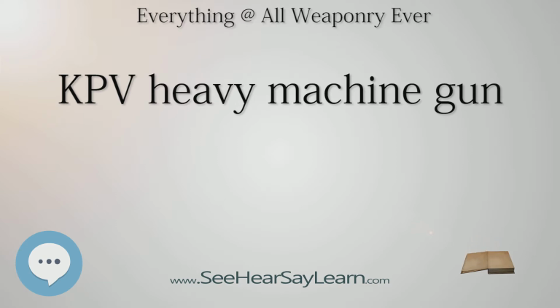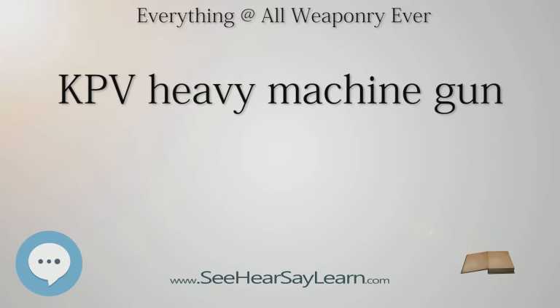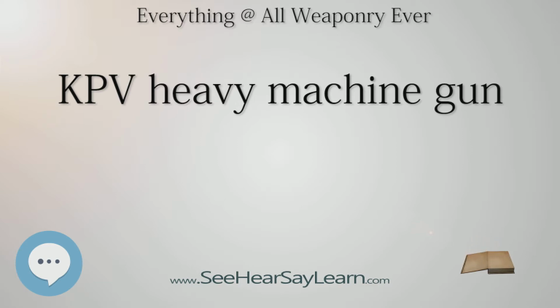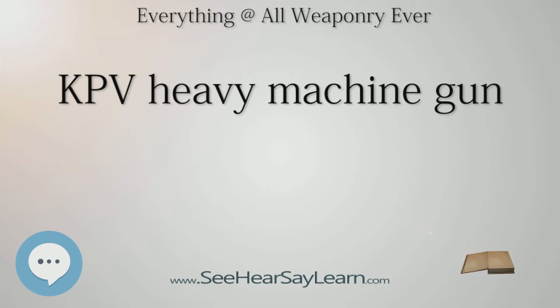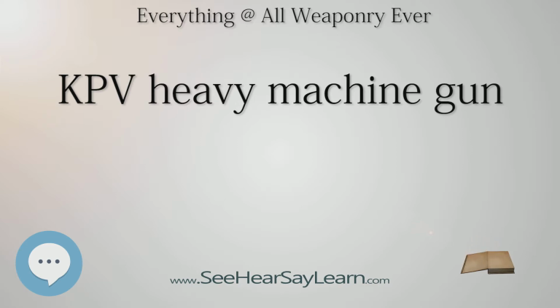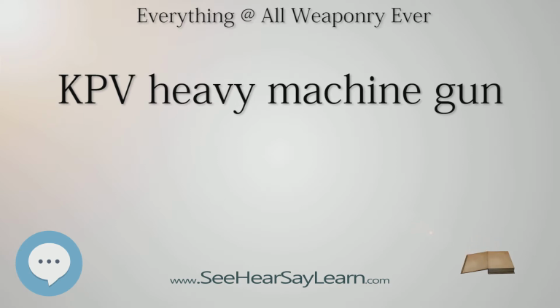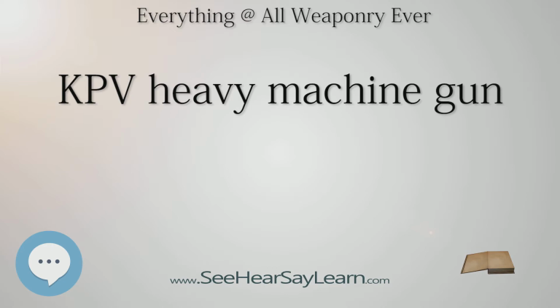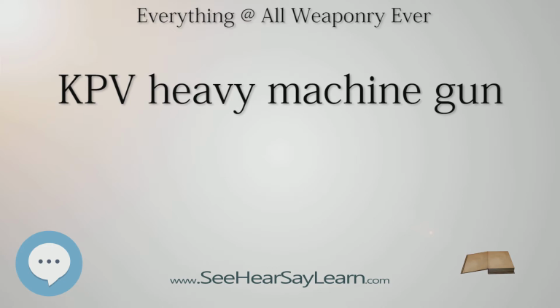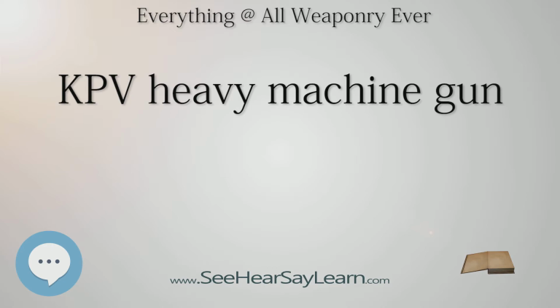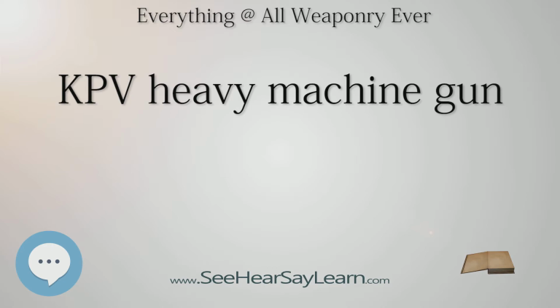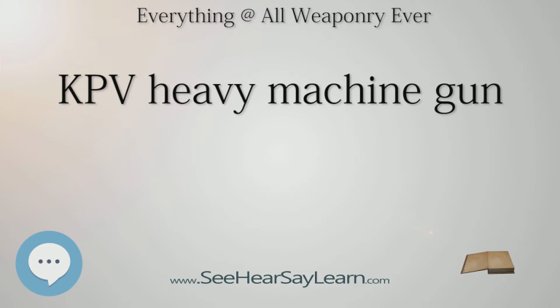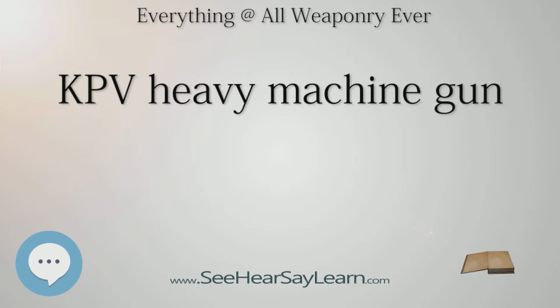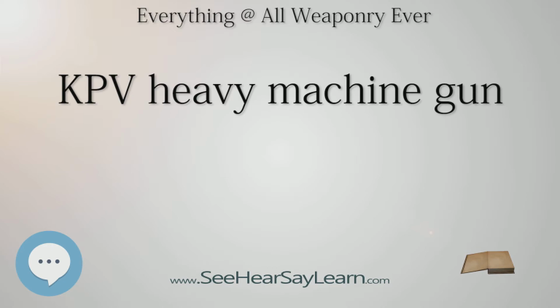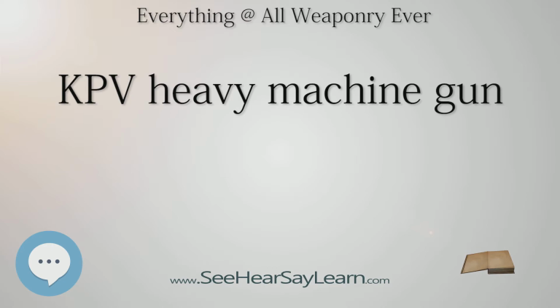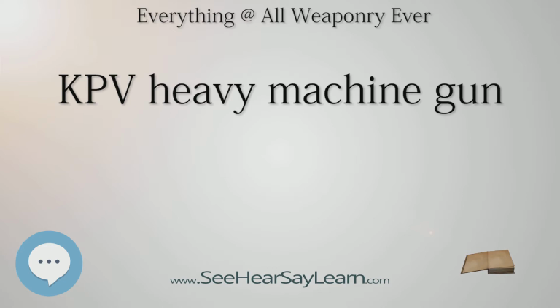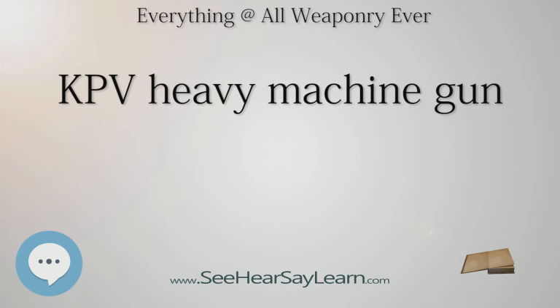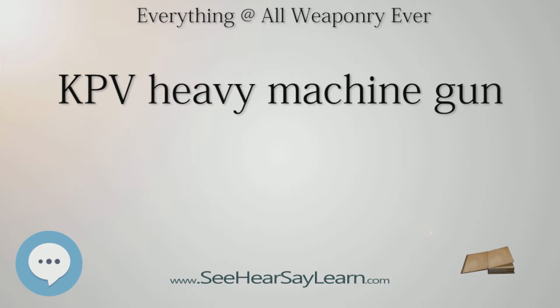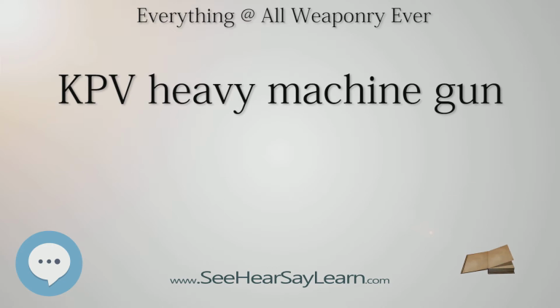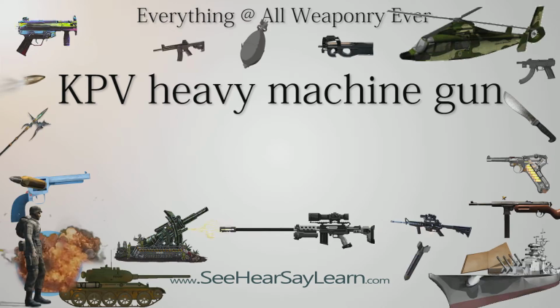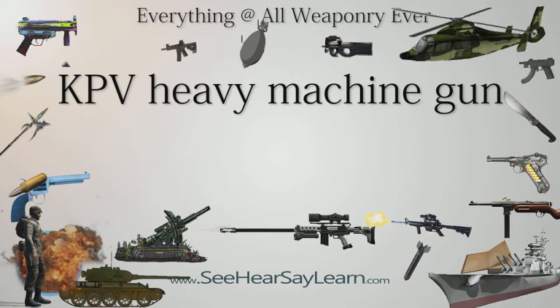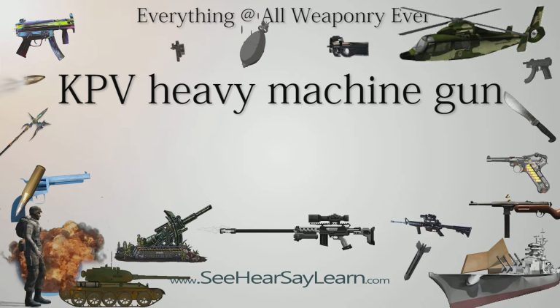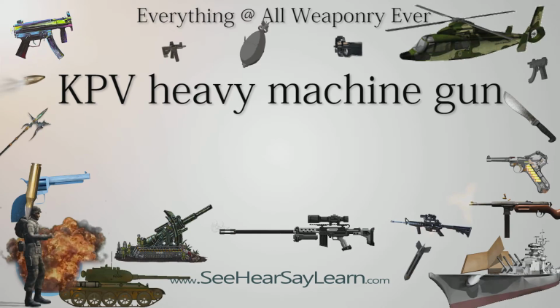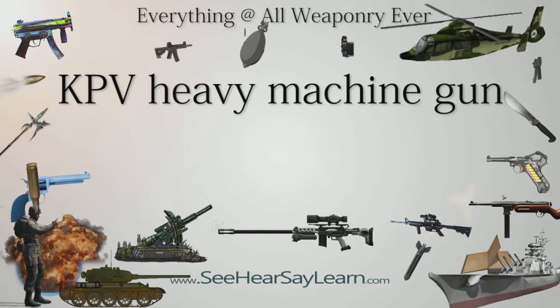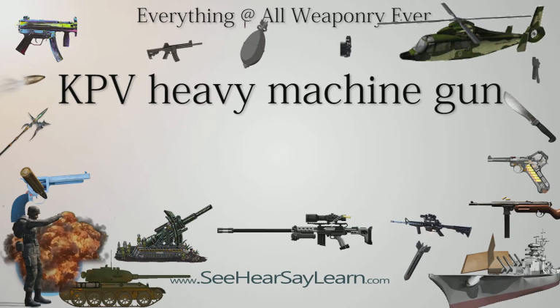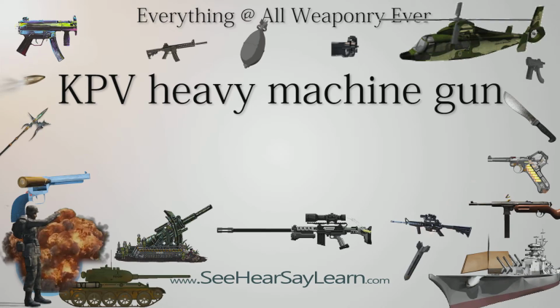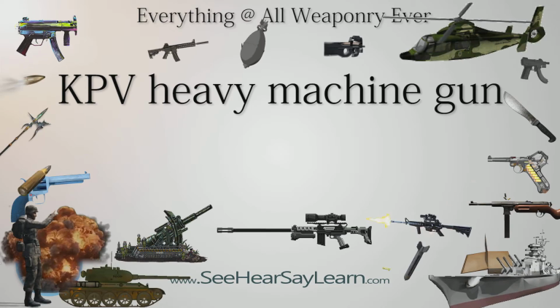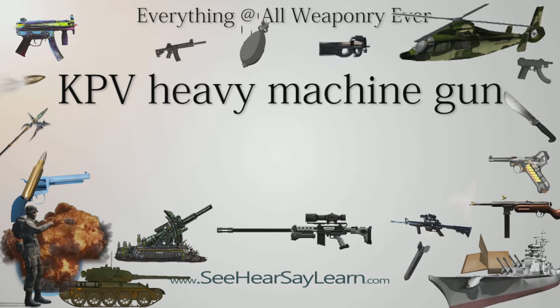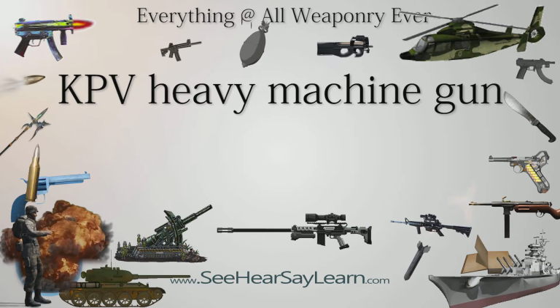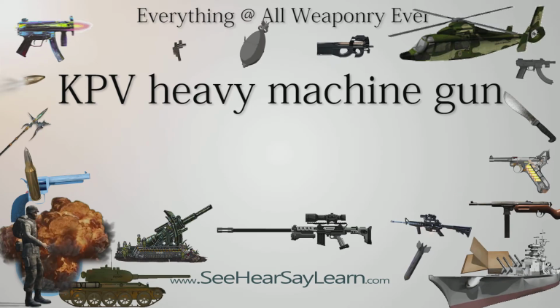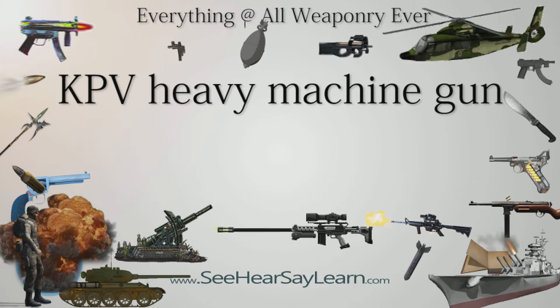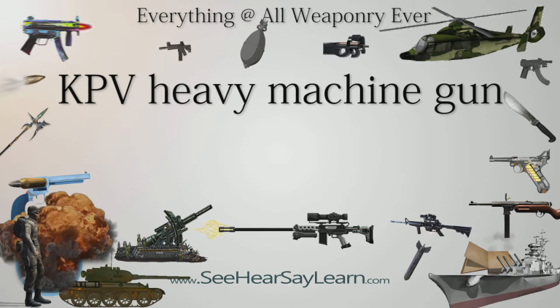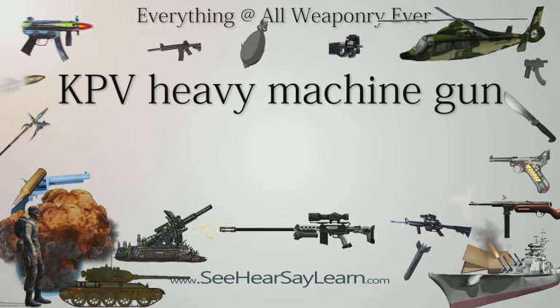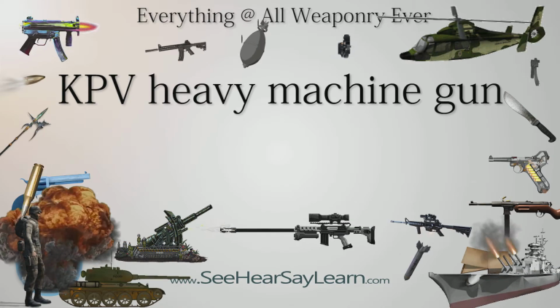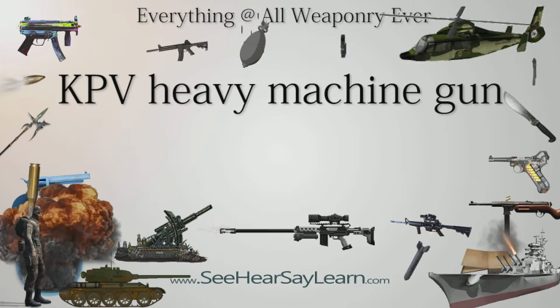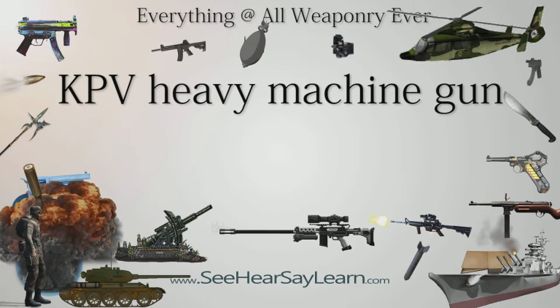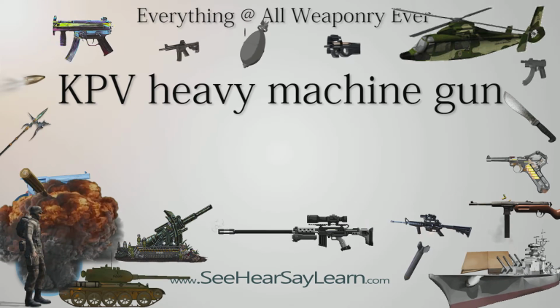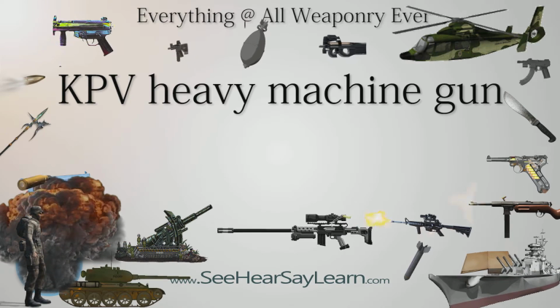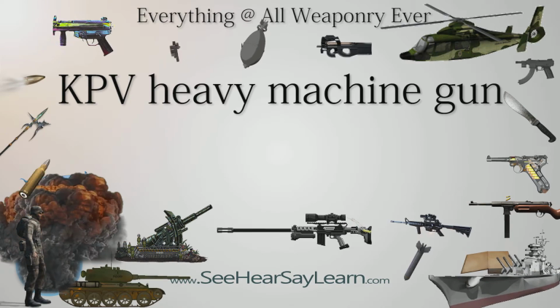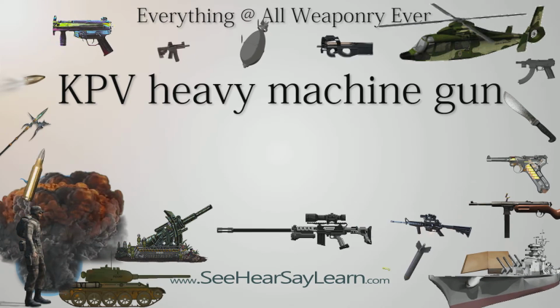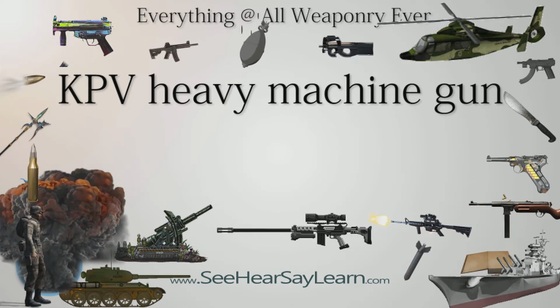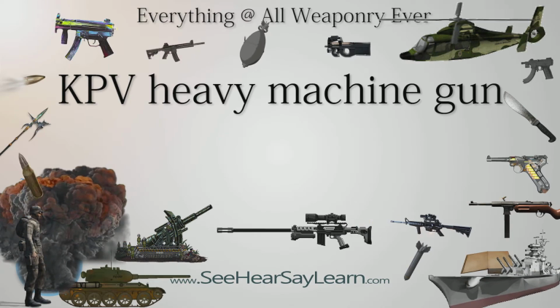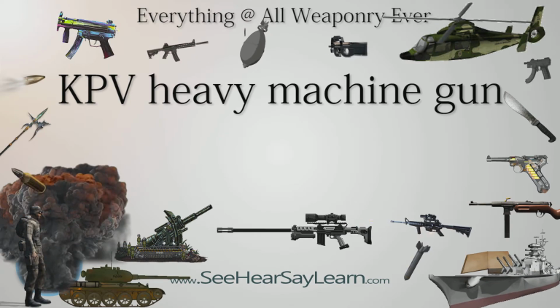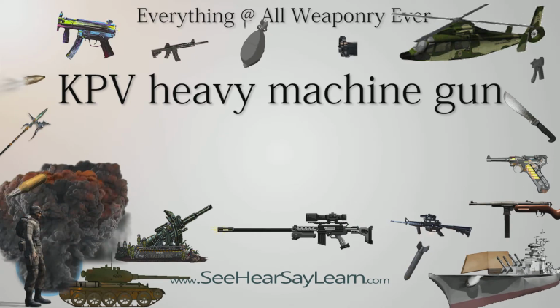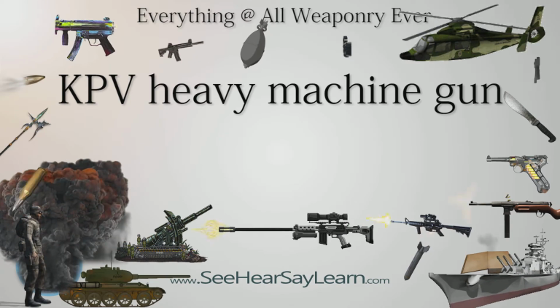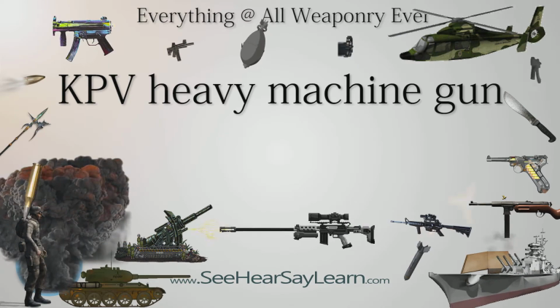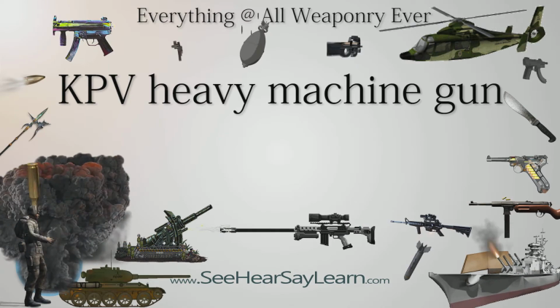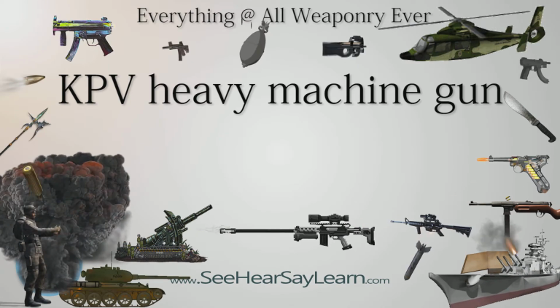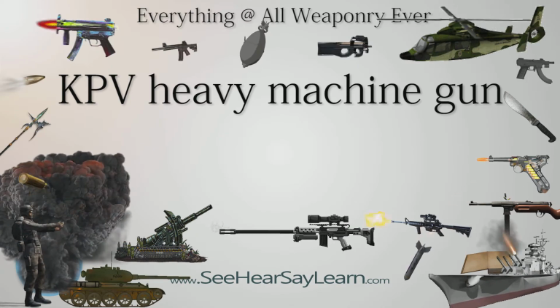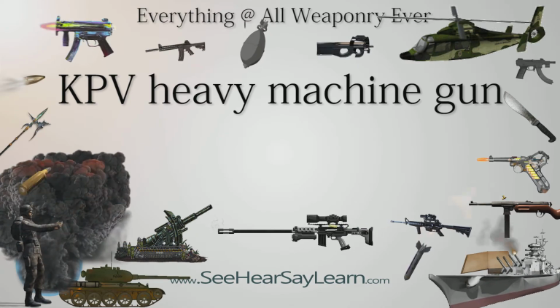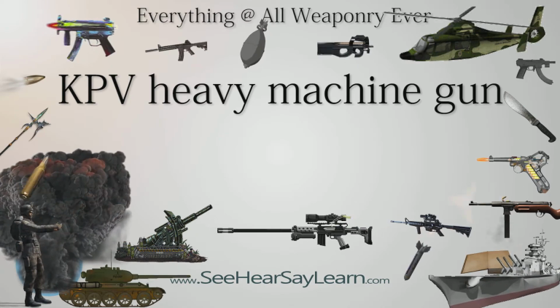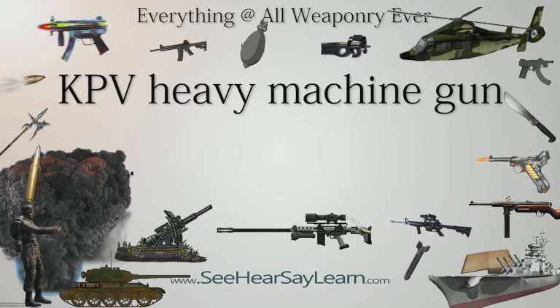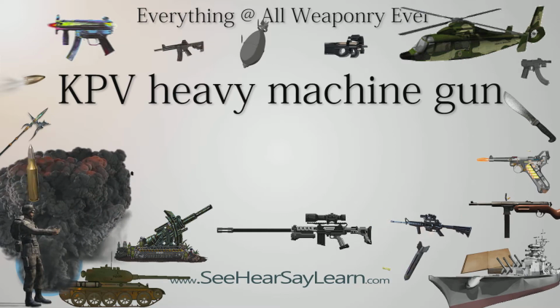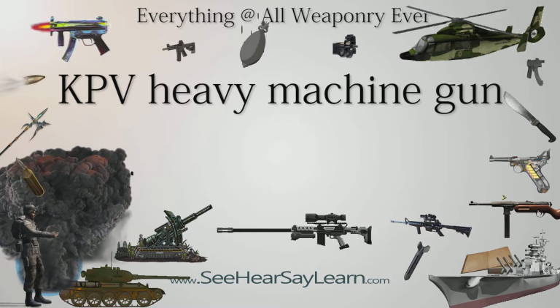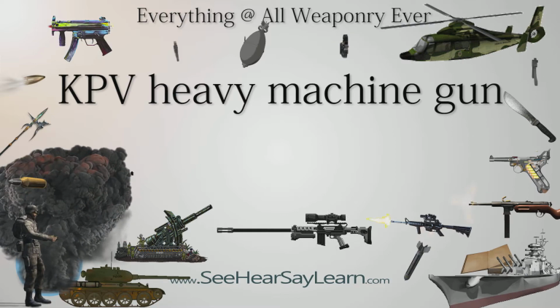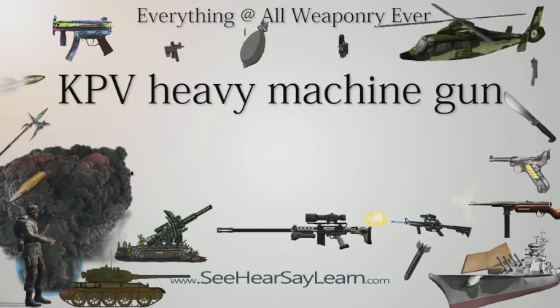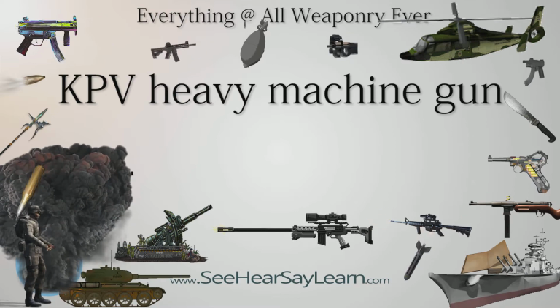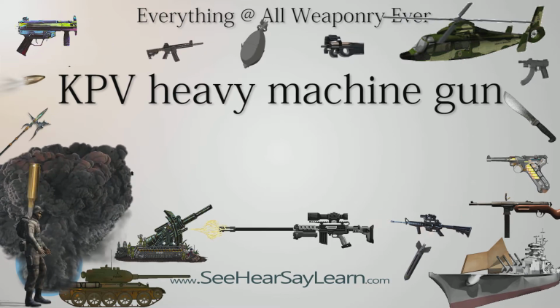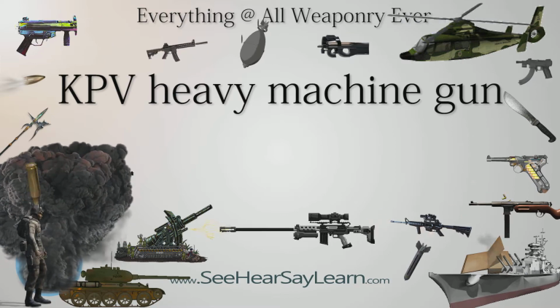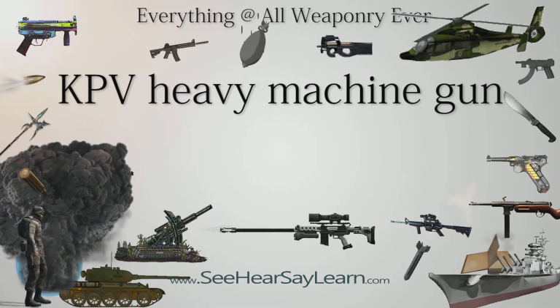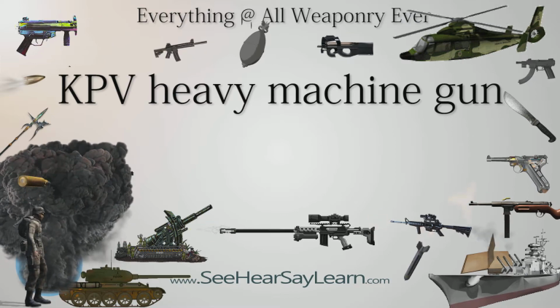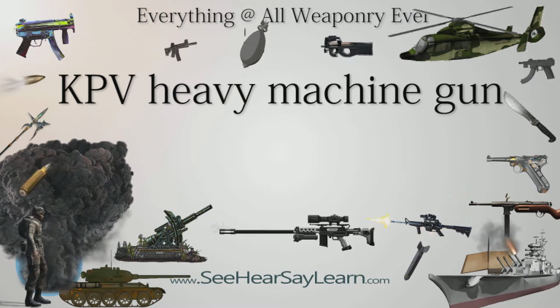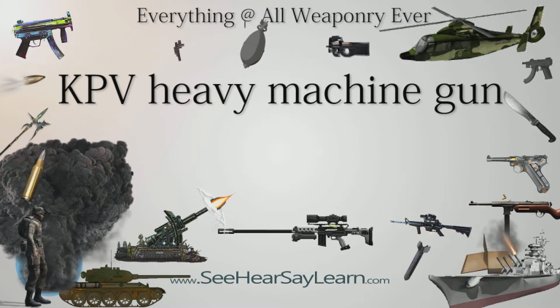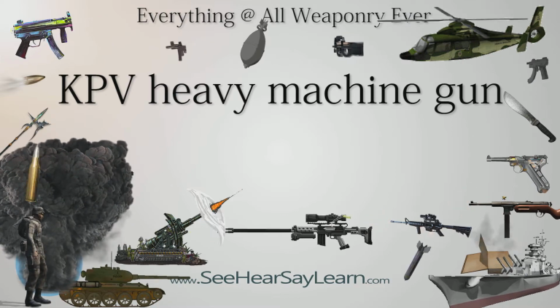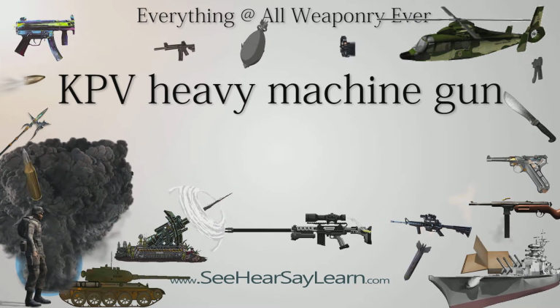Remote Weapon Stations: The Amirati Remote Weapon Station IGGRWS-14 uses the KPV machine gun.